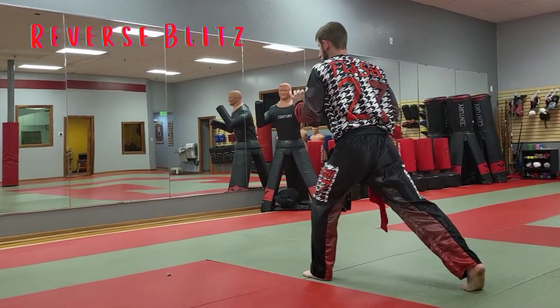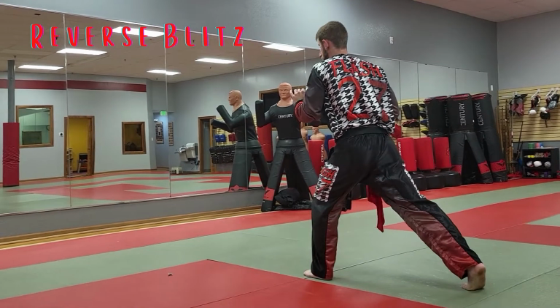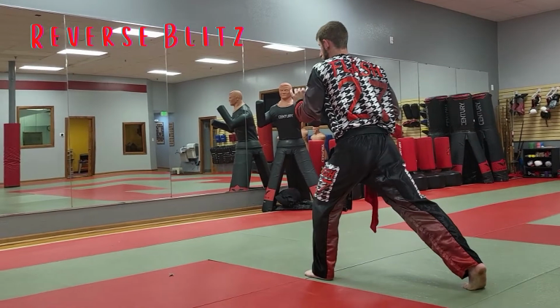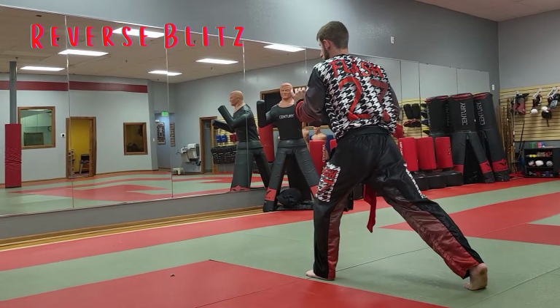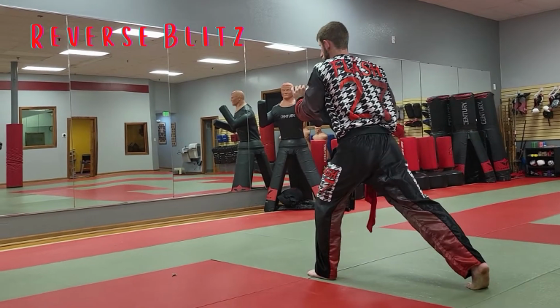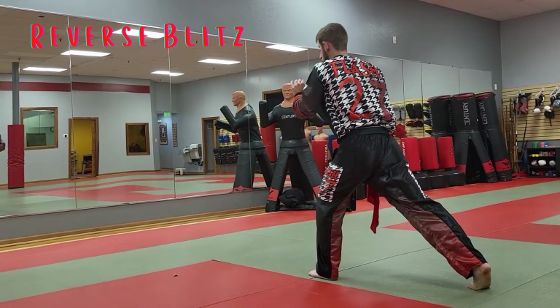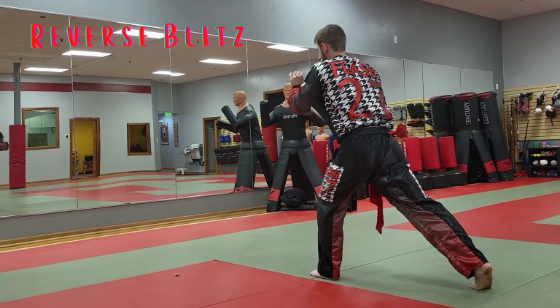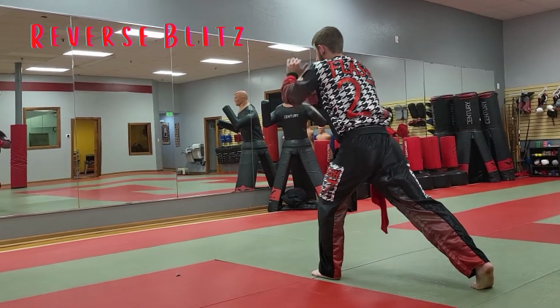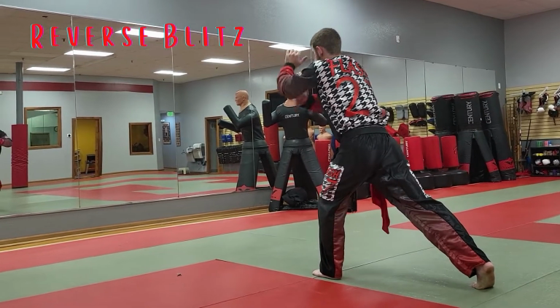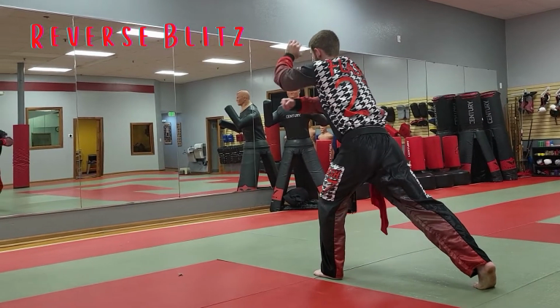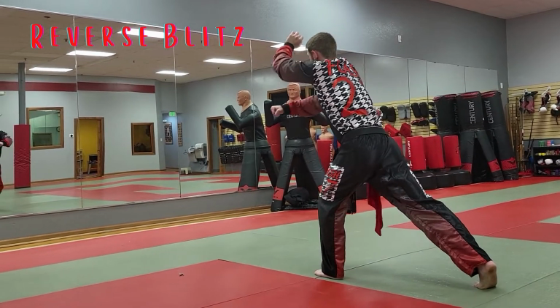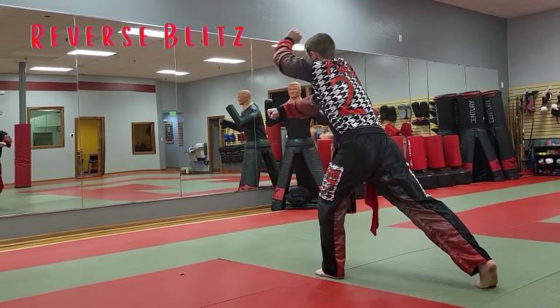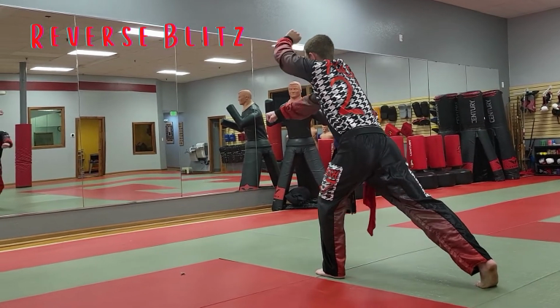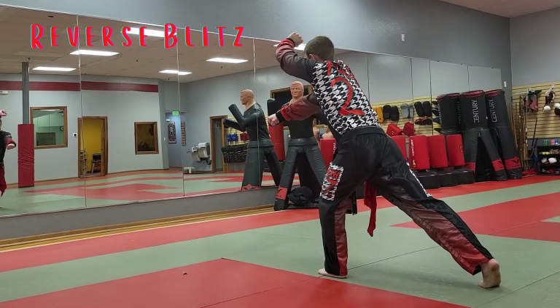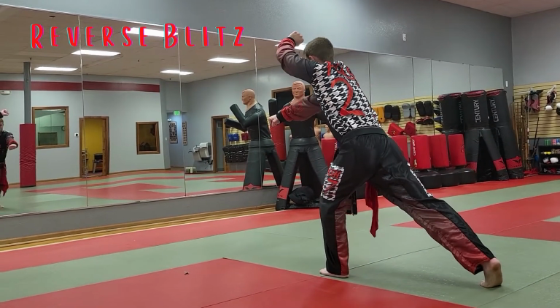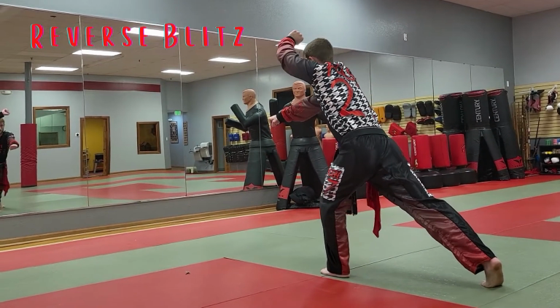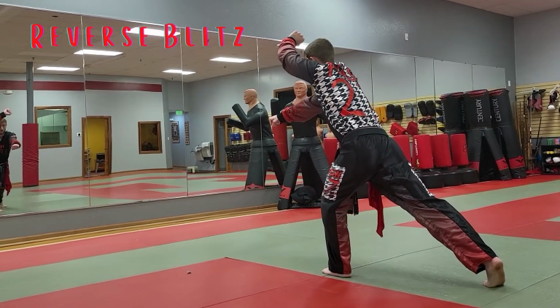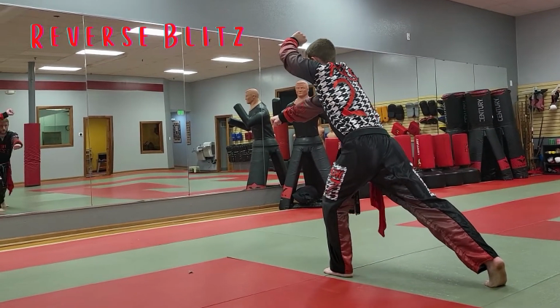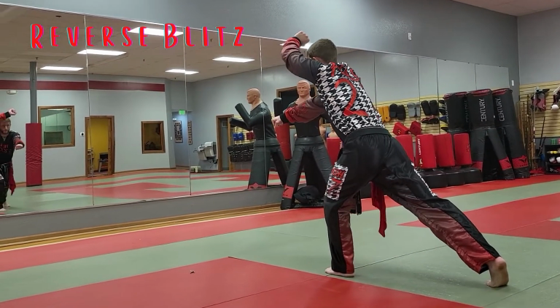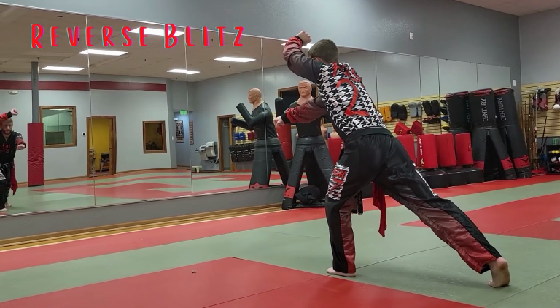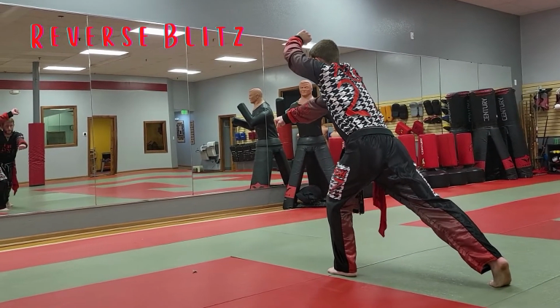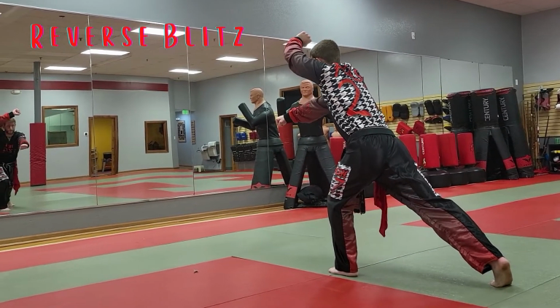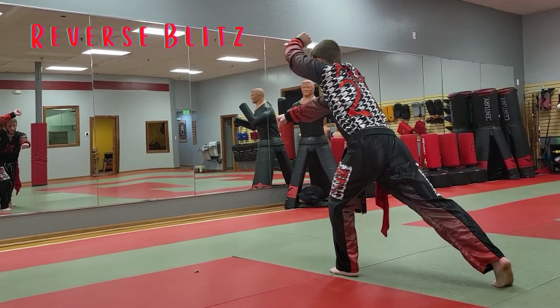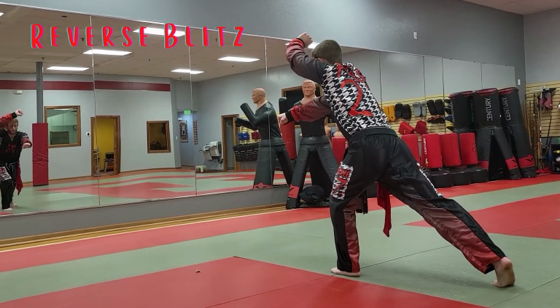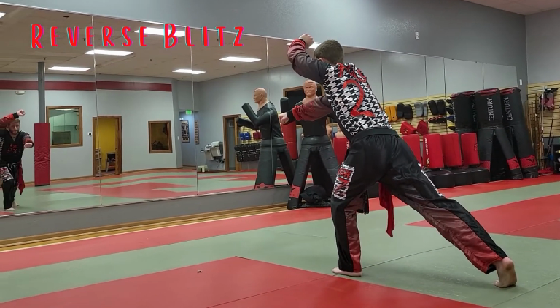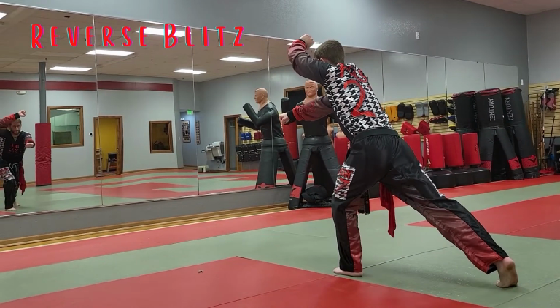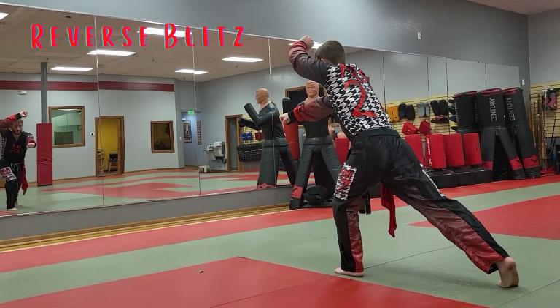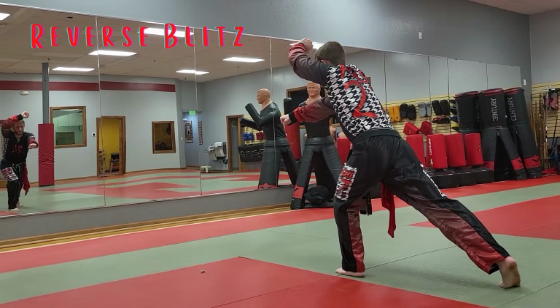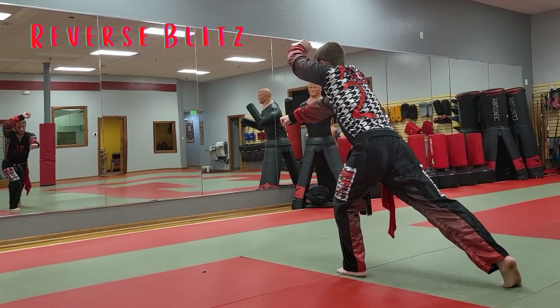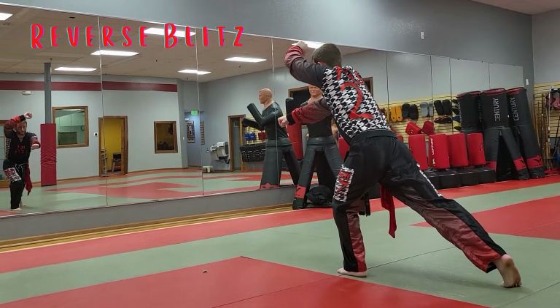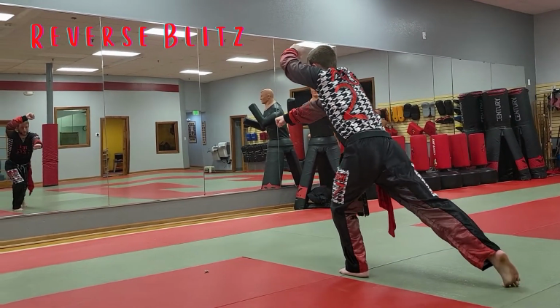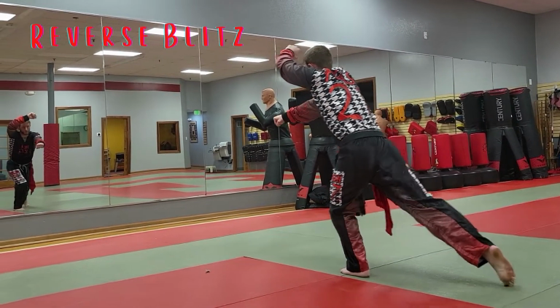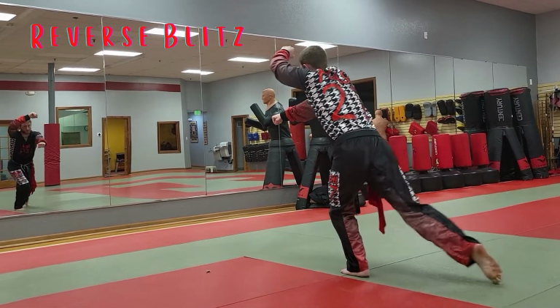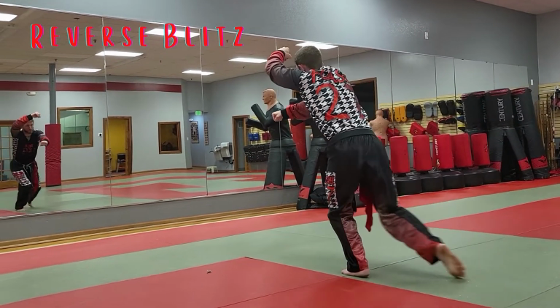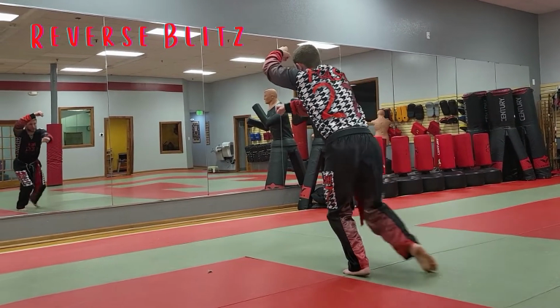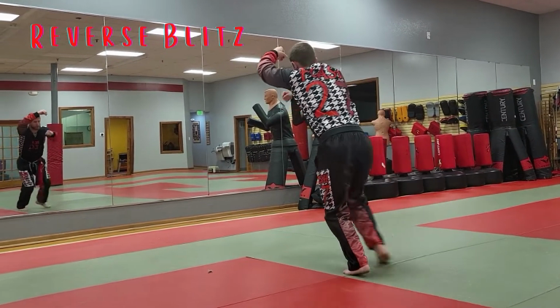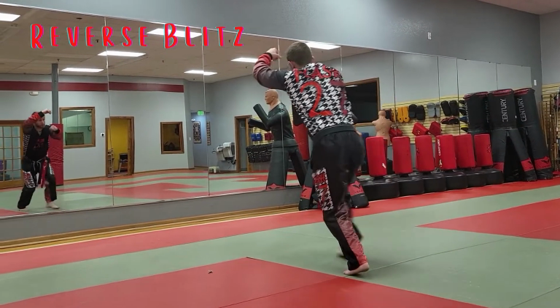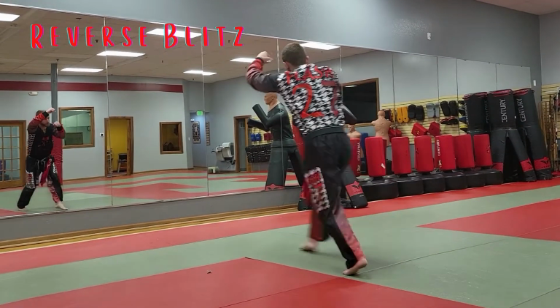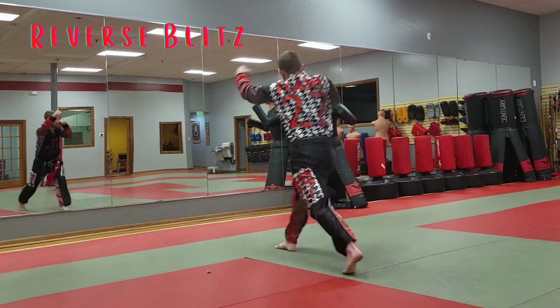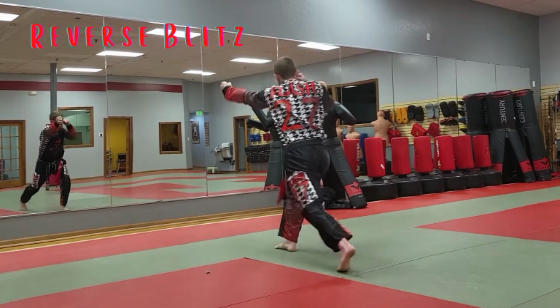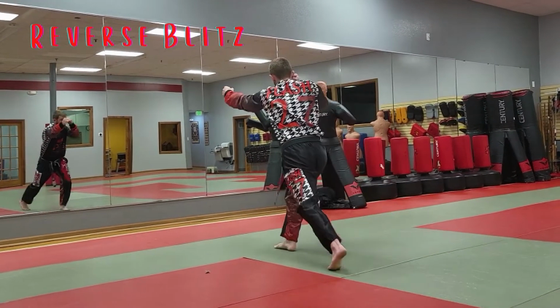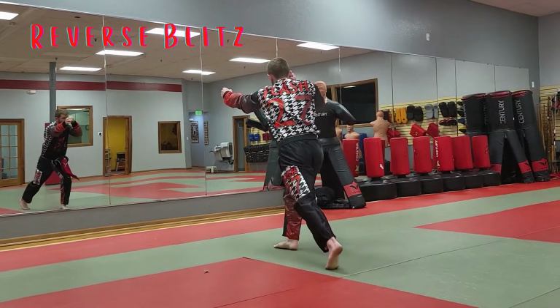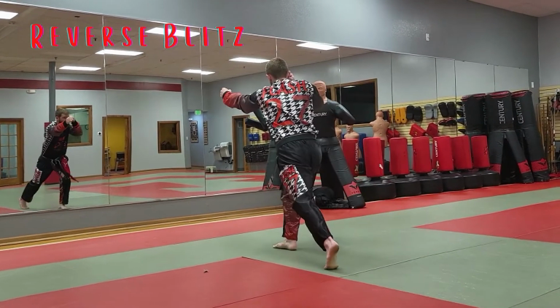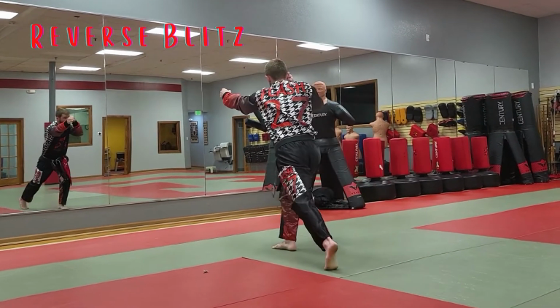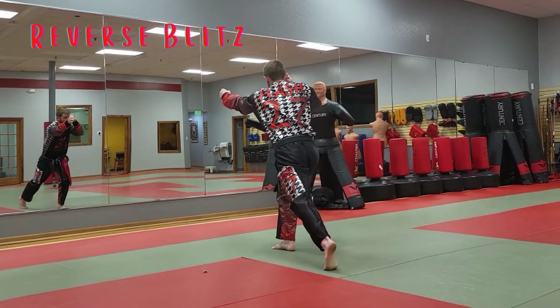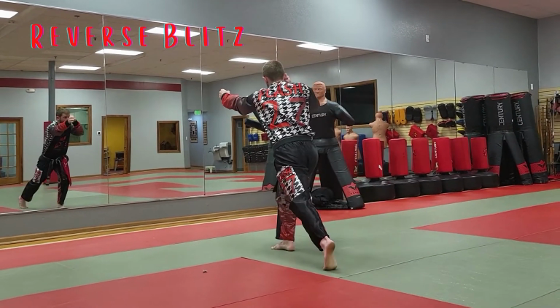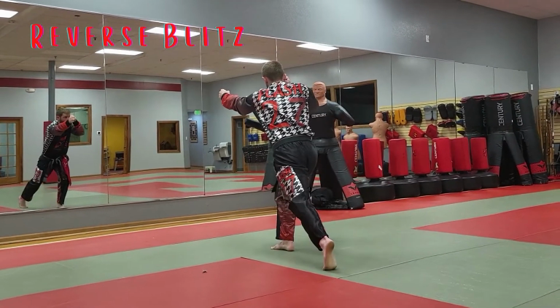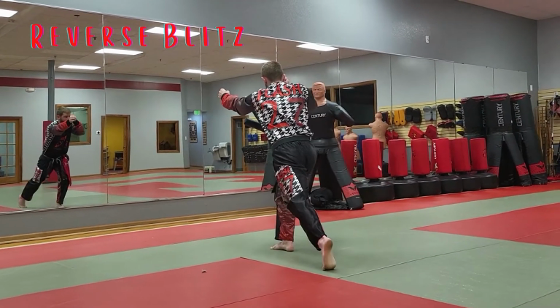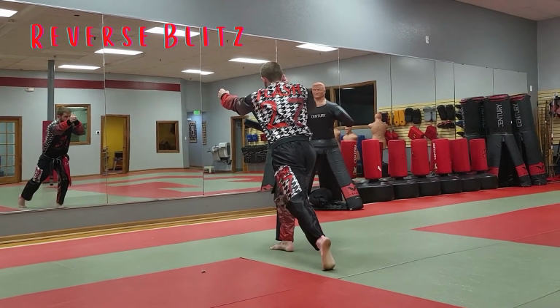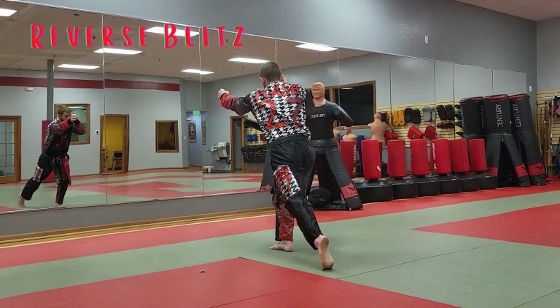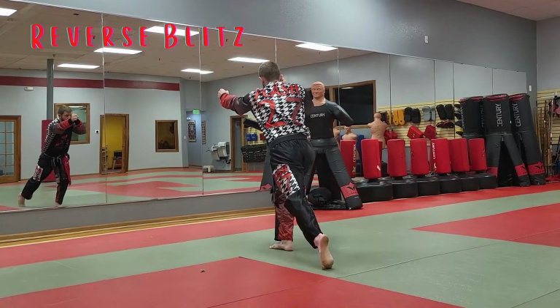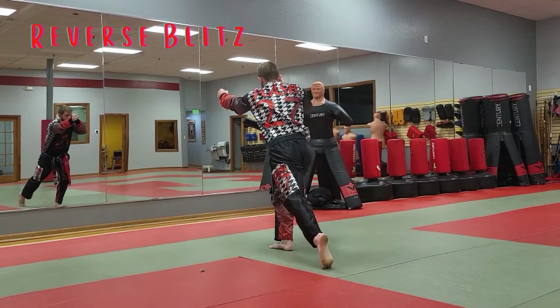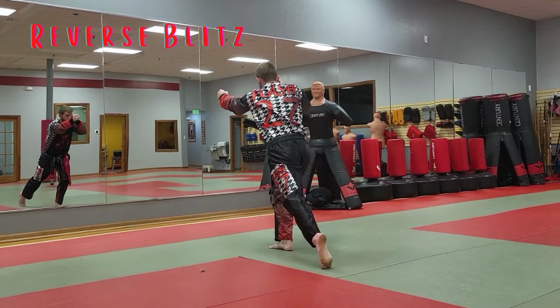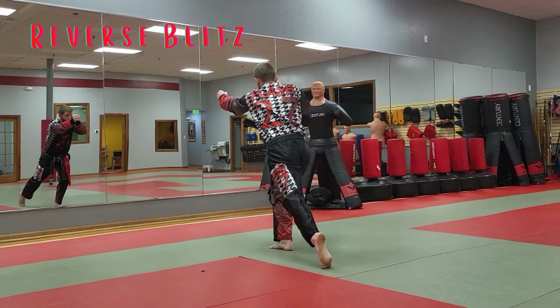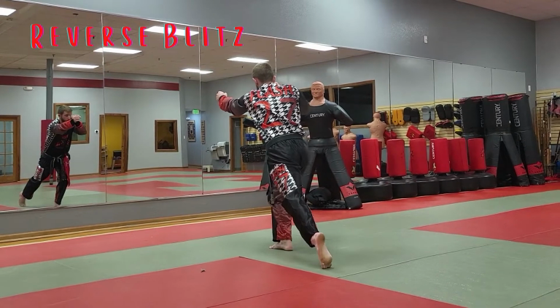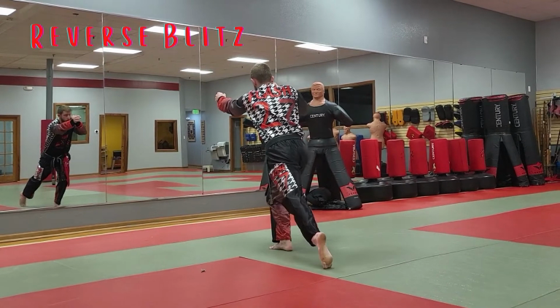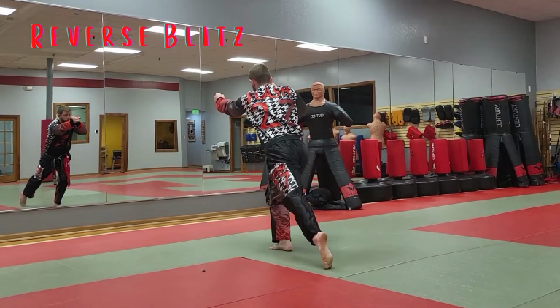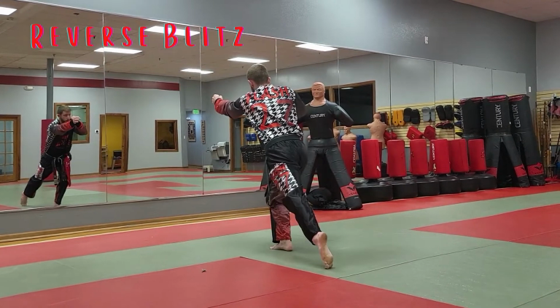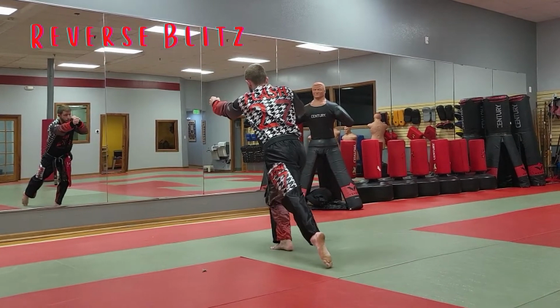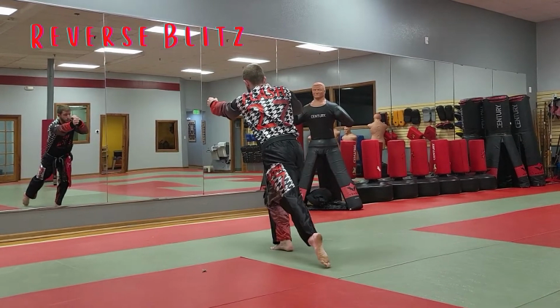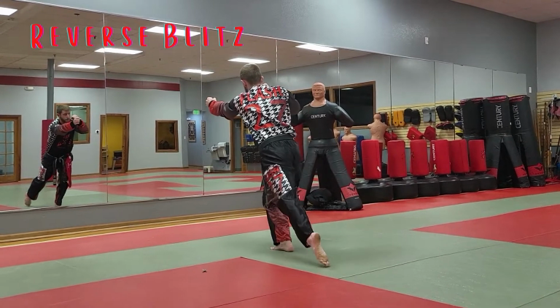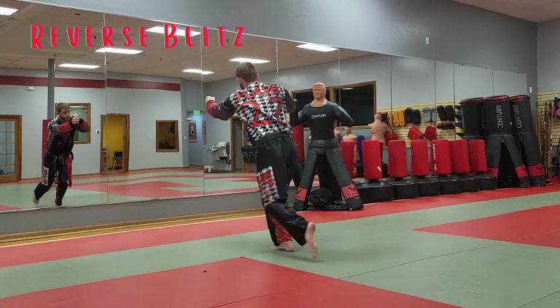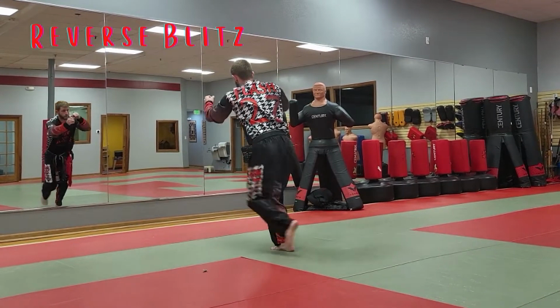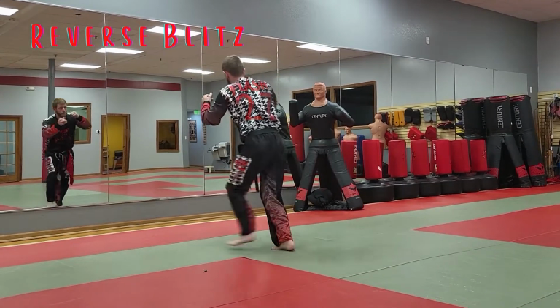Reverse punch. Check. And then step with your back leg and hit with your front hand. Then step again.